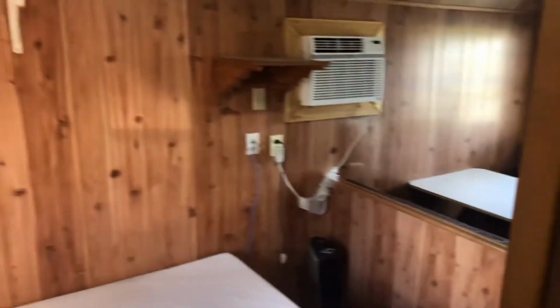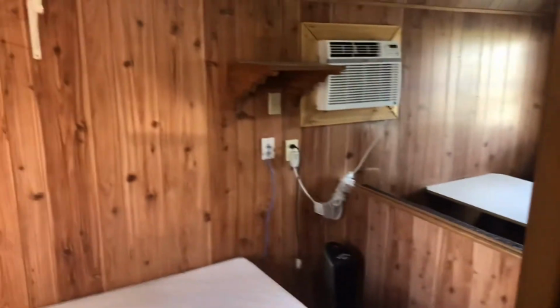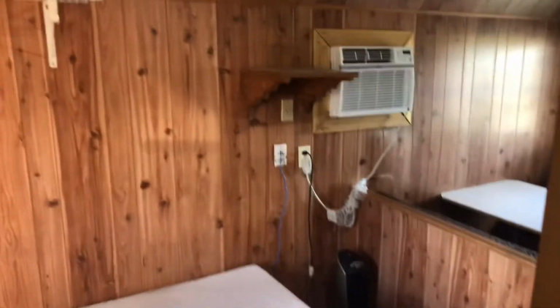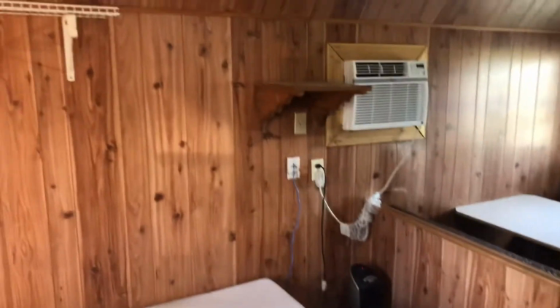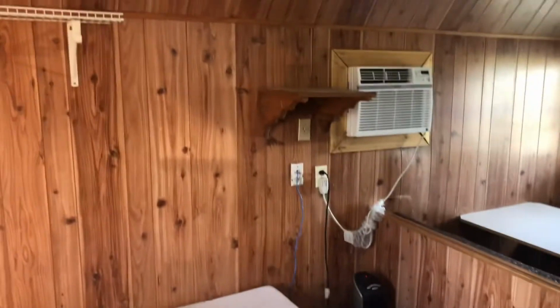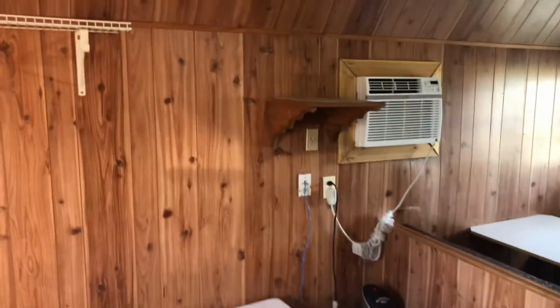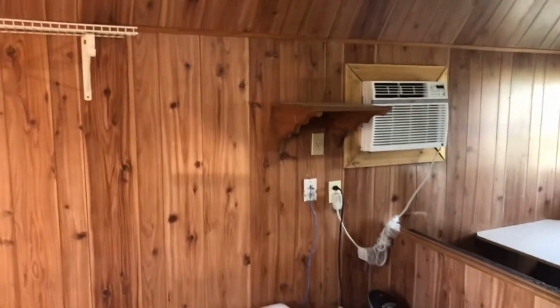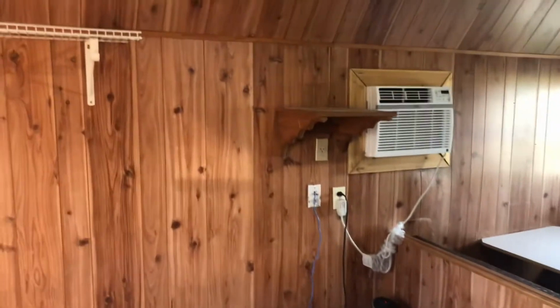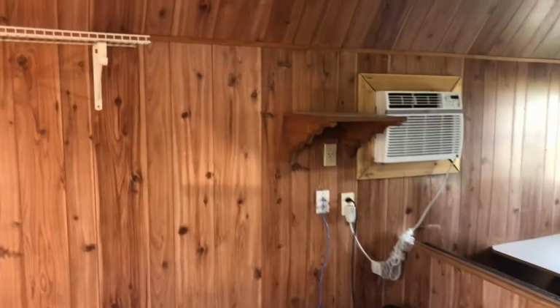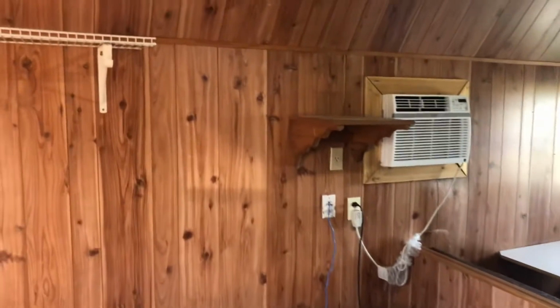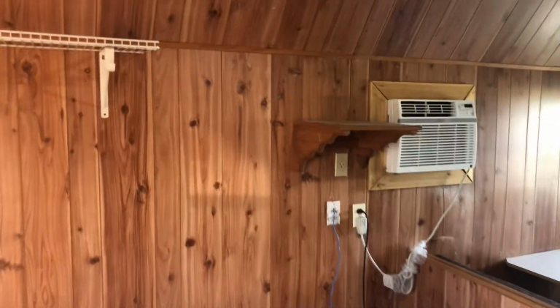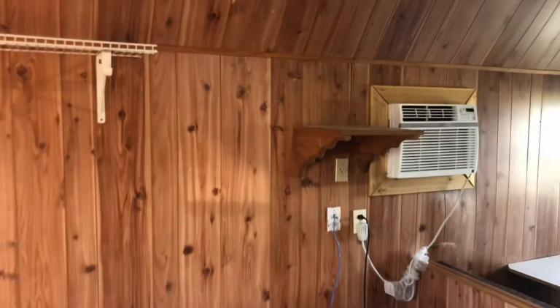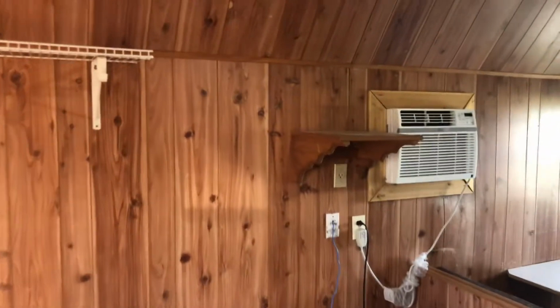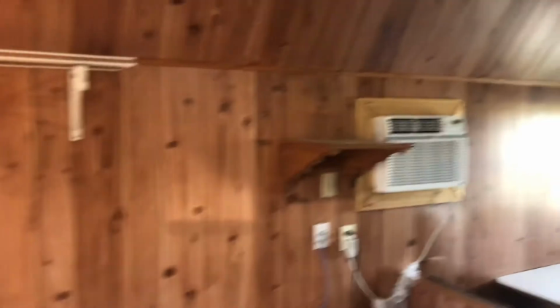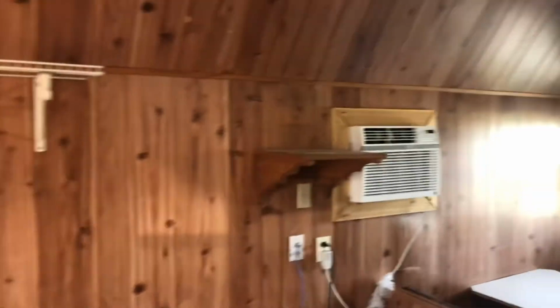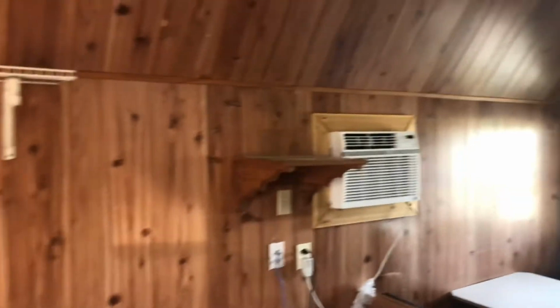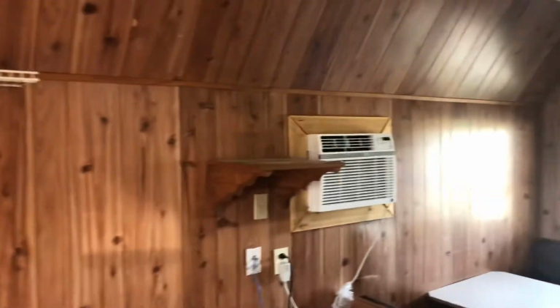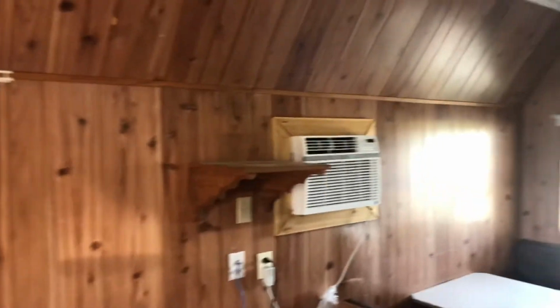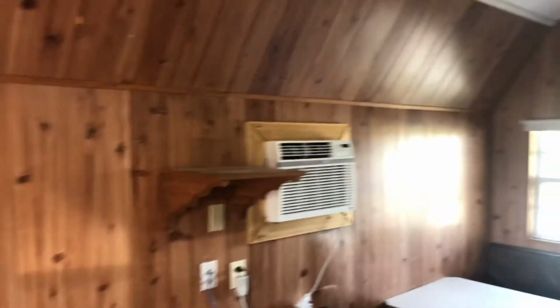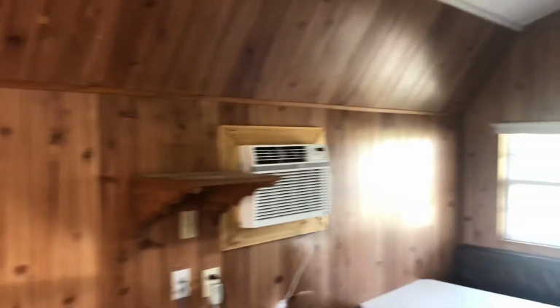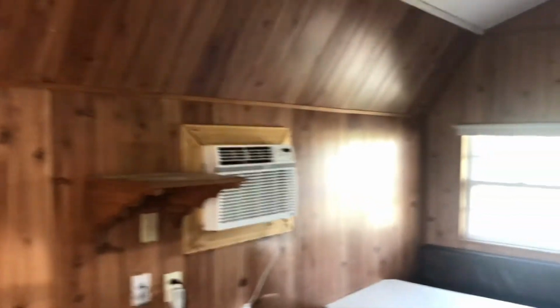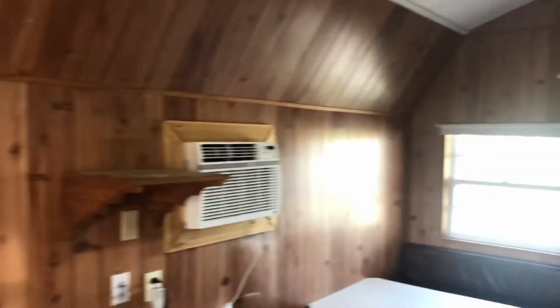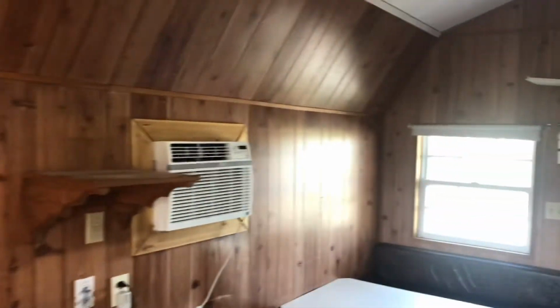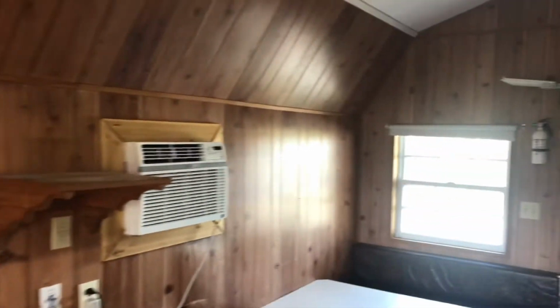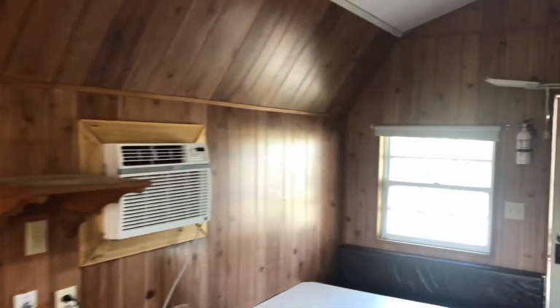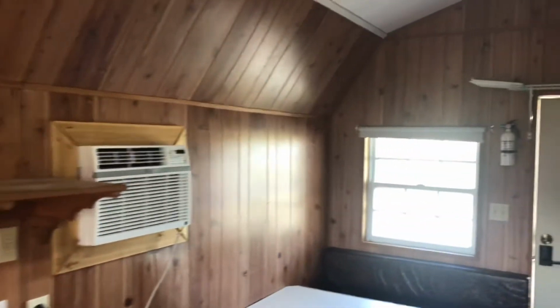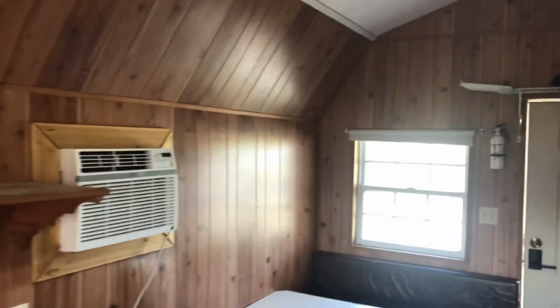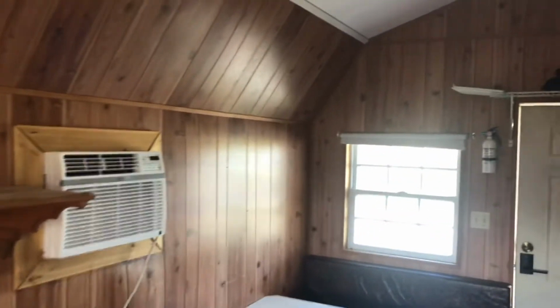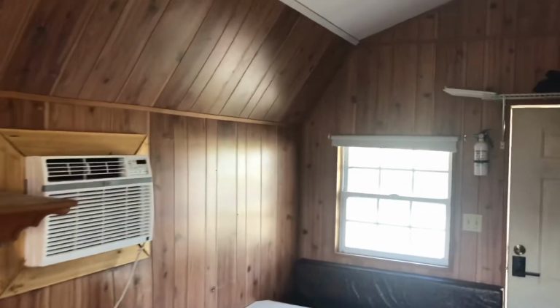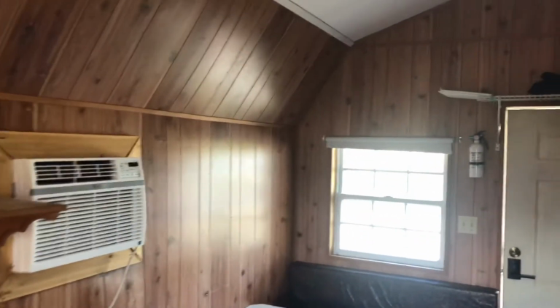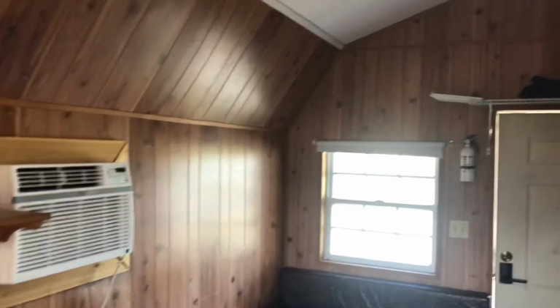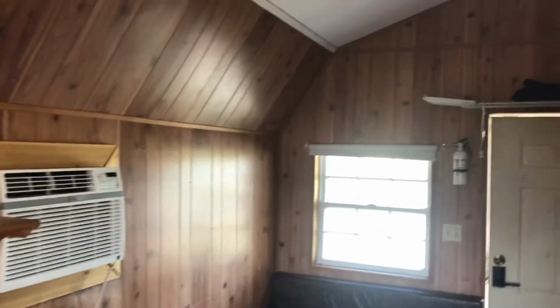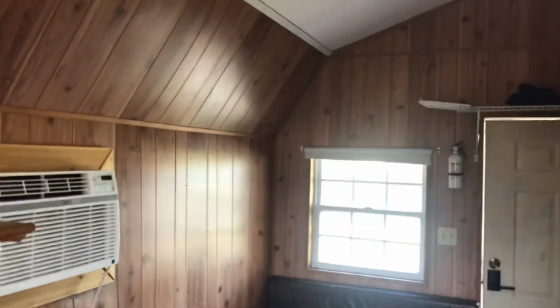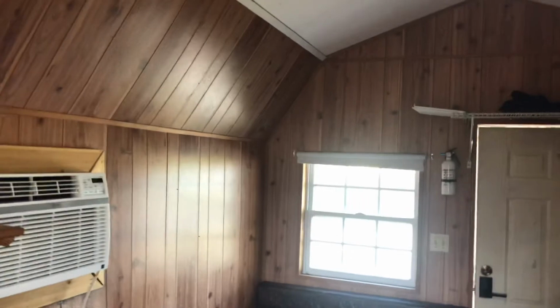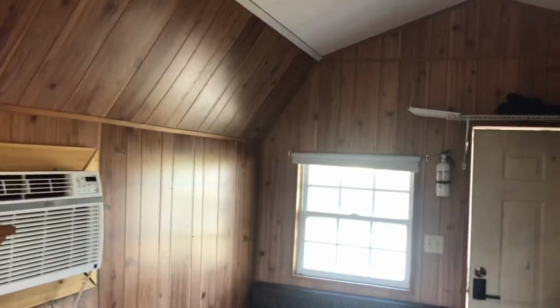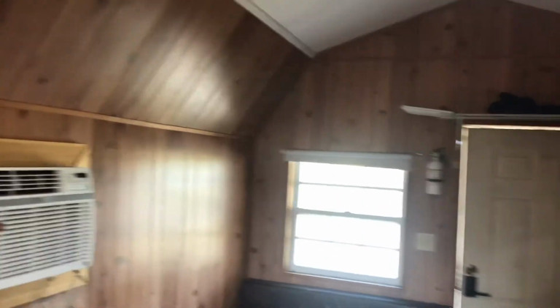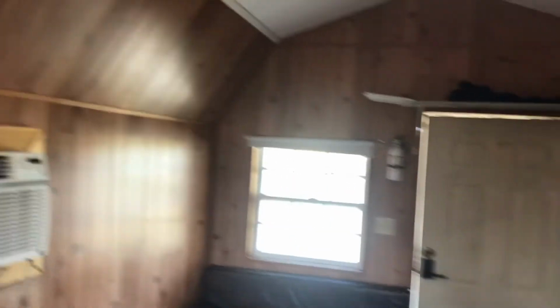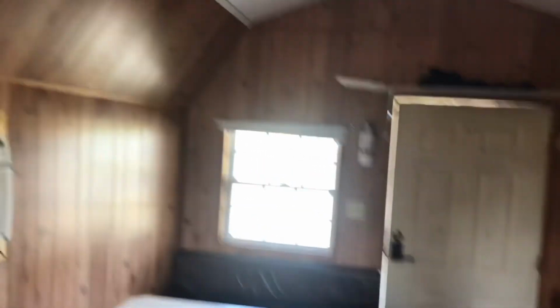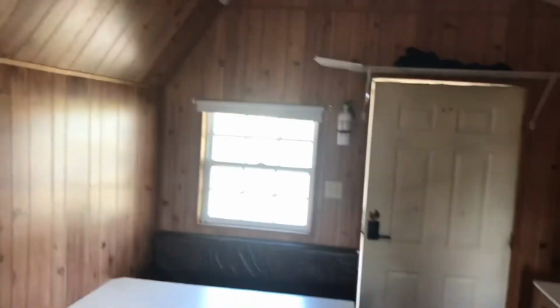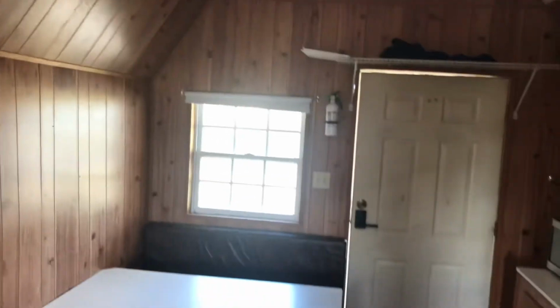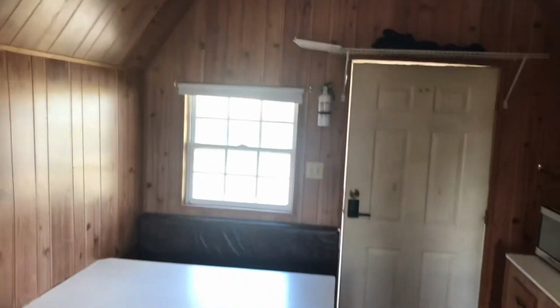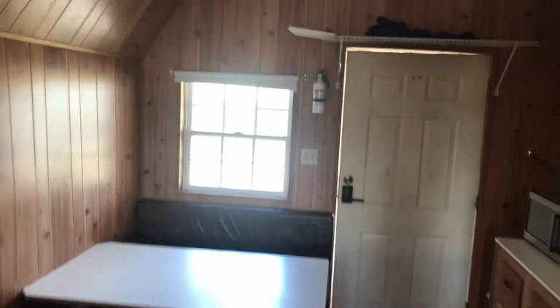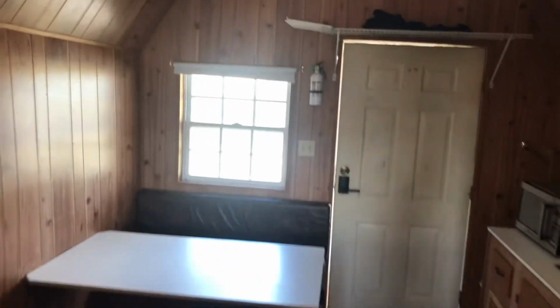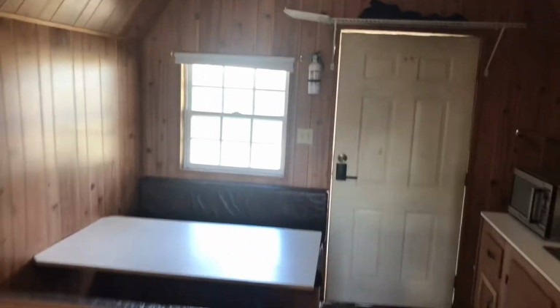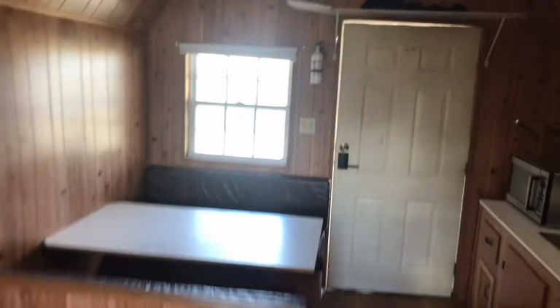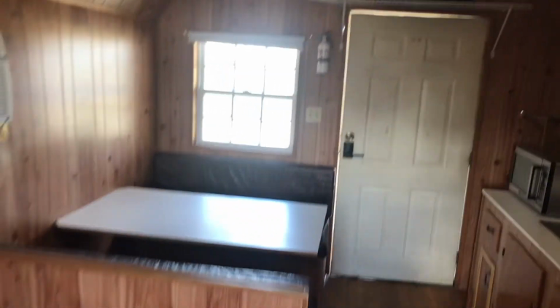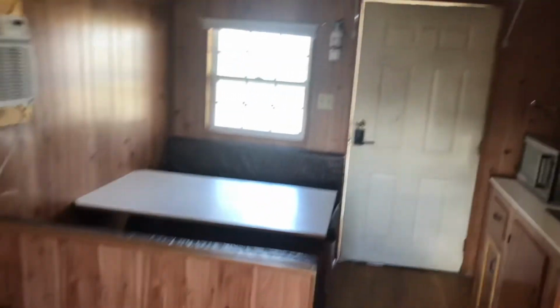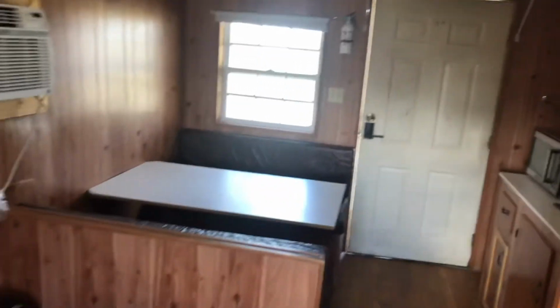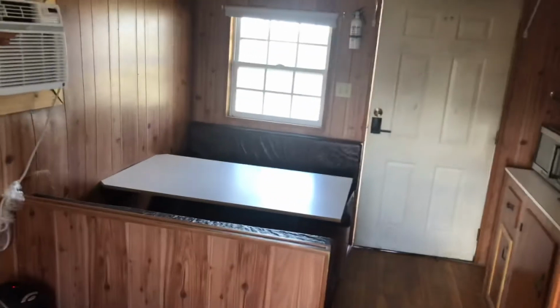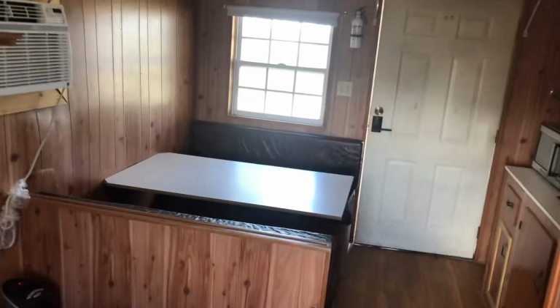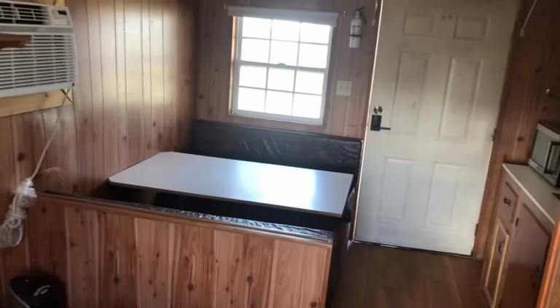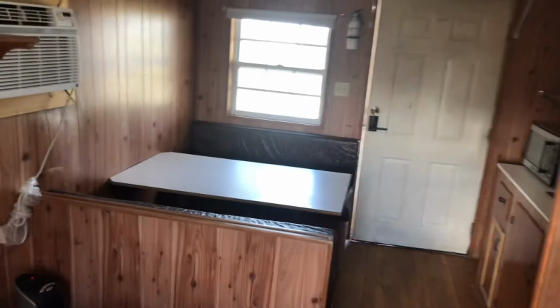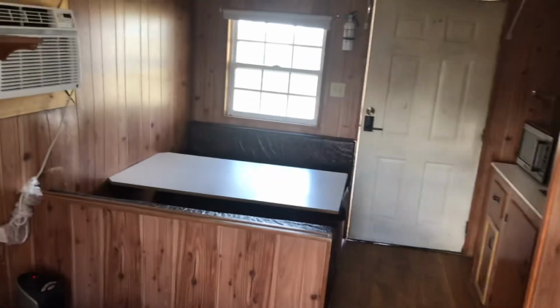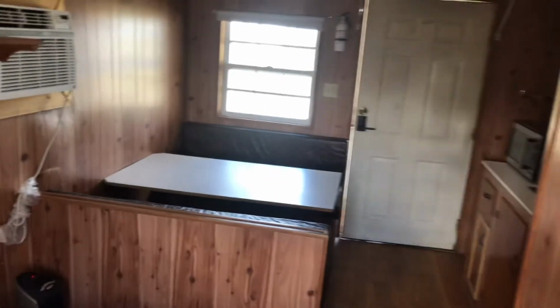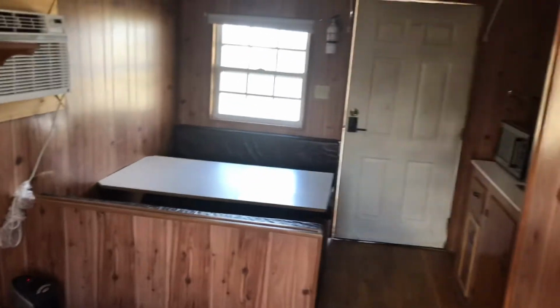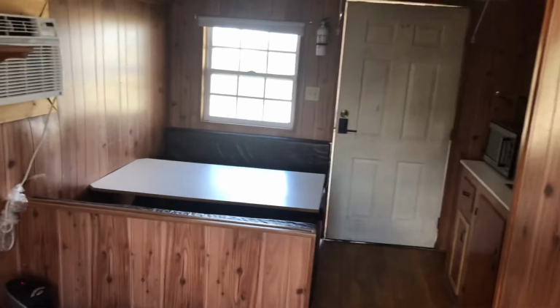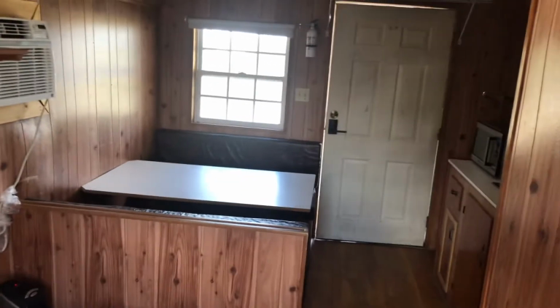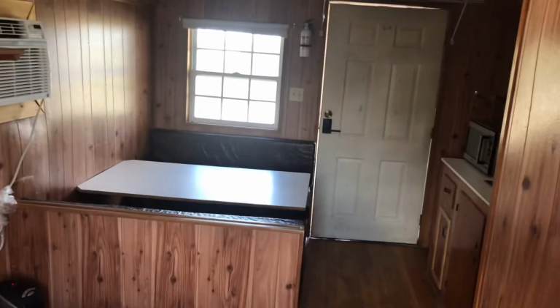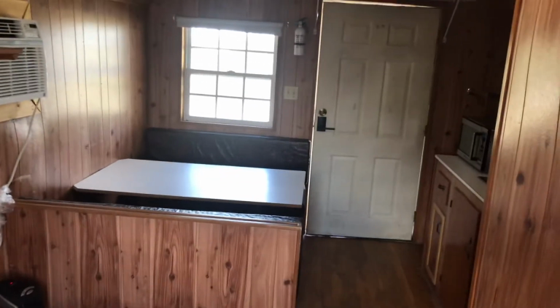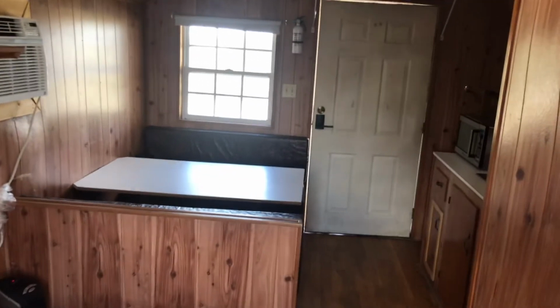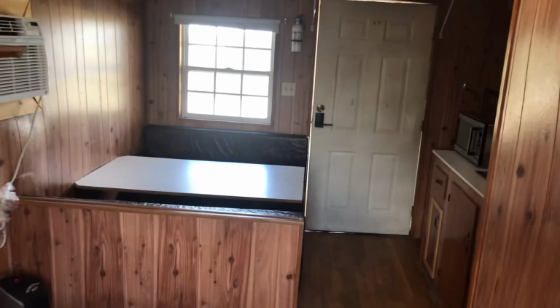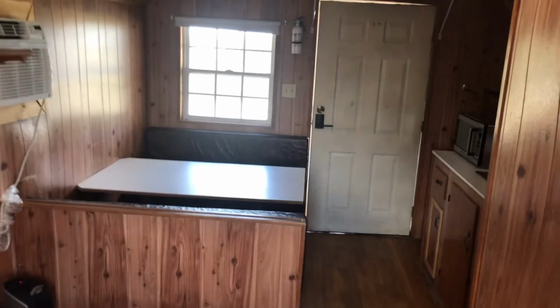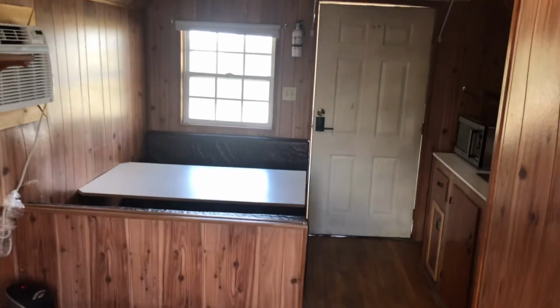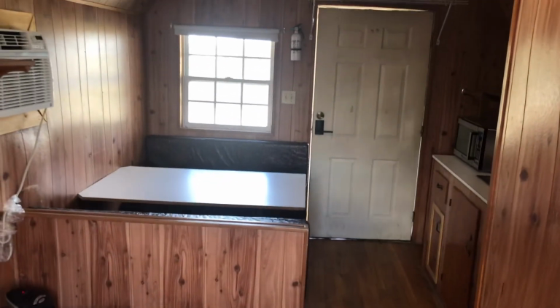This cabin rents for $600 a month or $60 a day. Hope to see you soon.